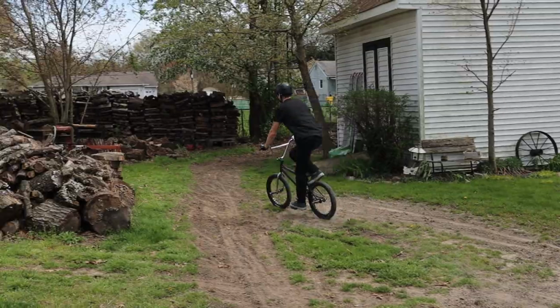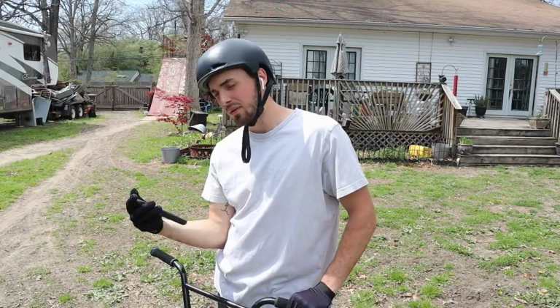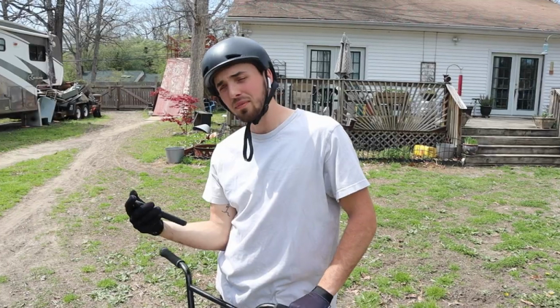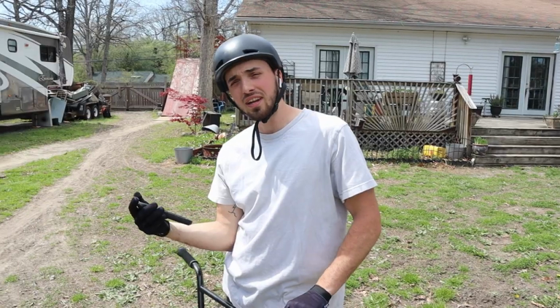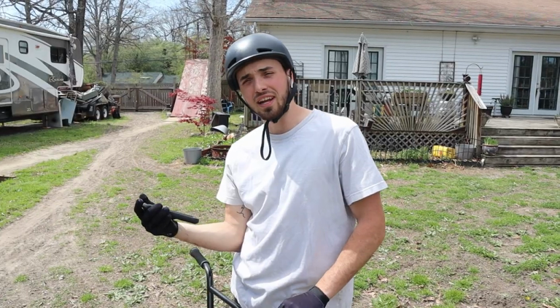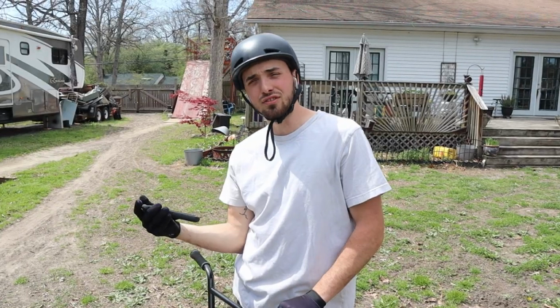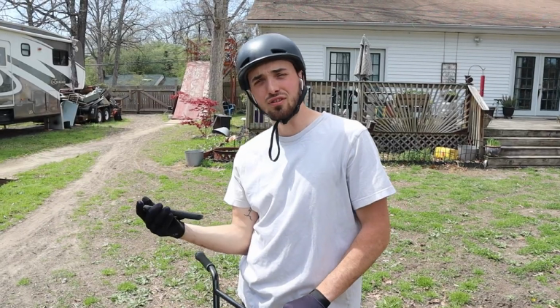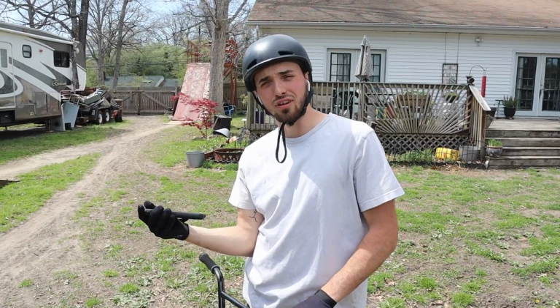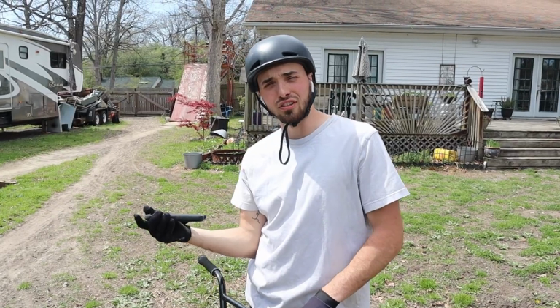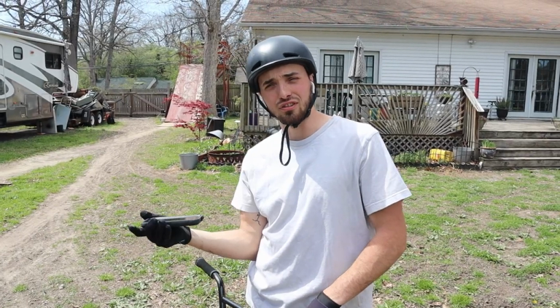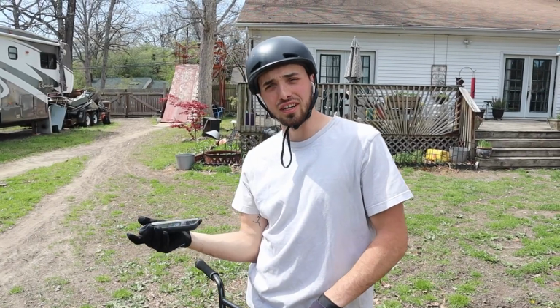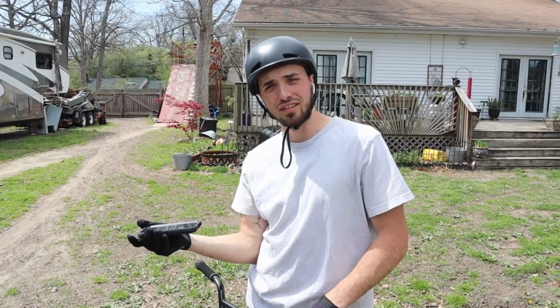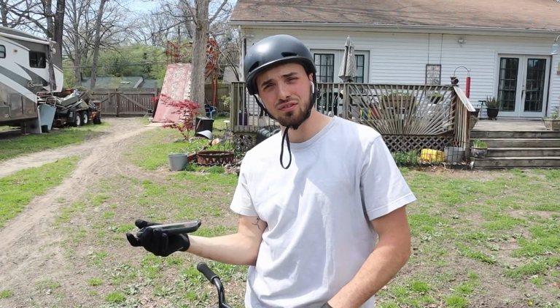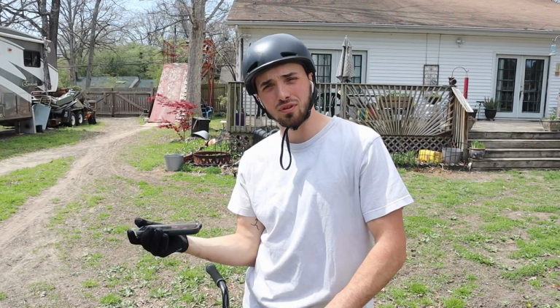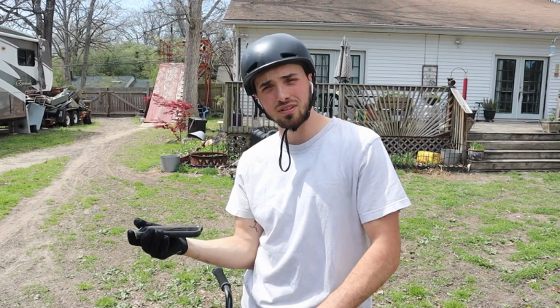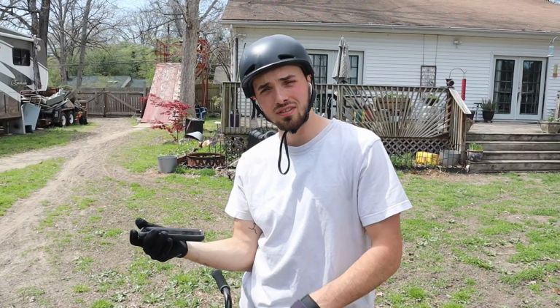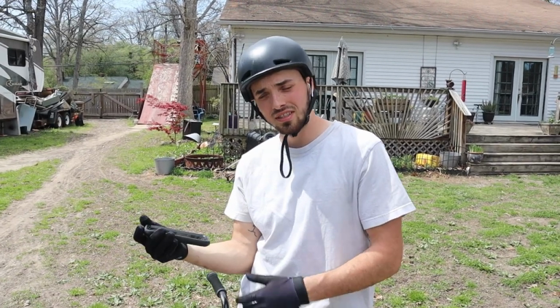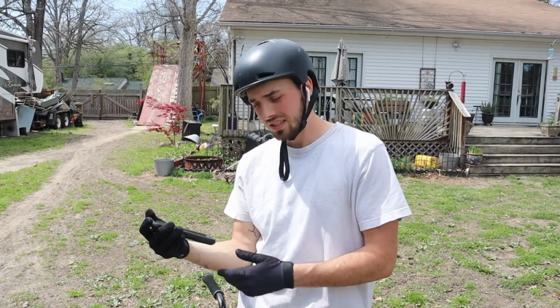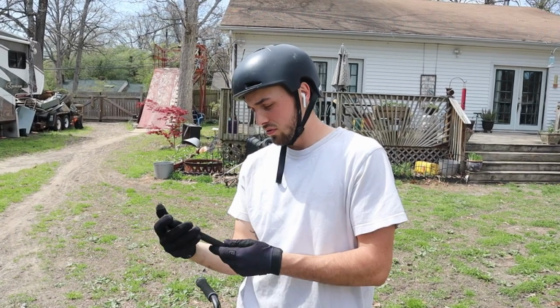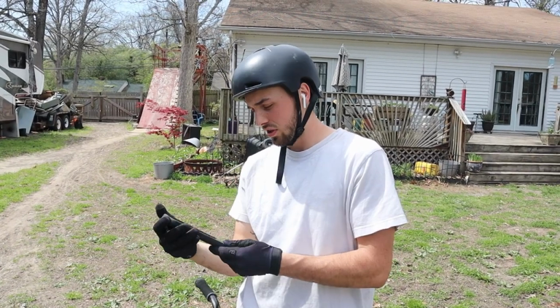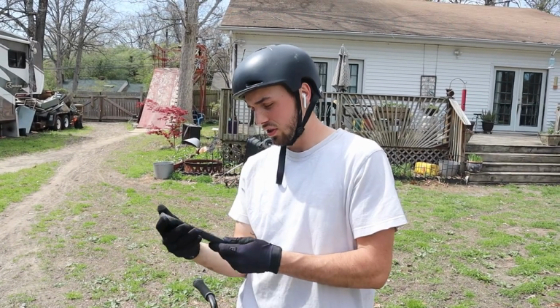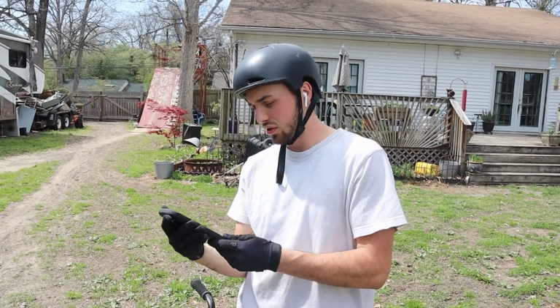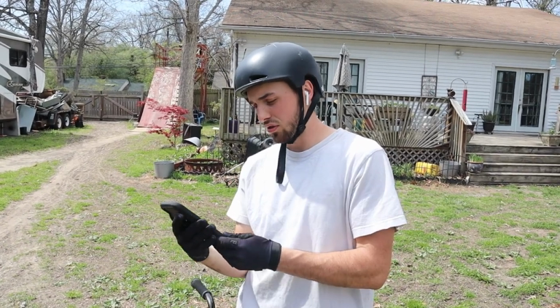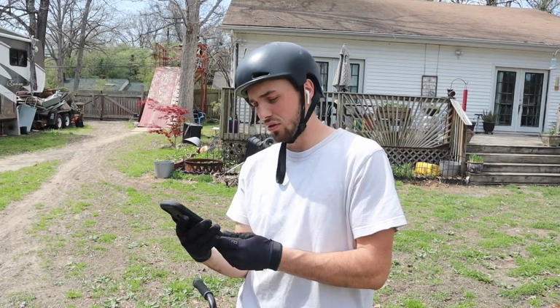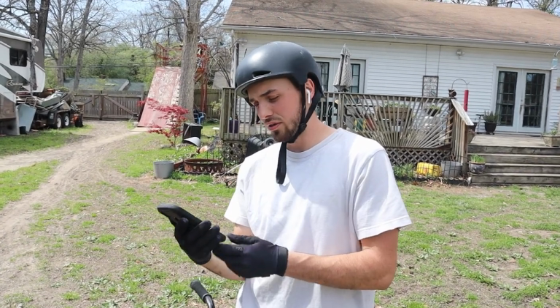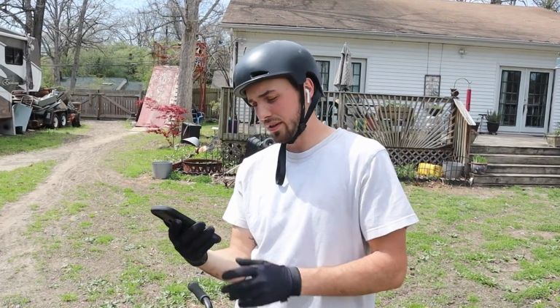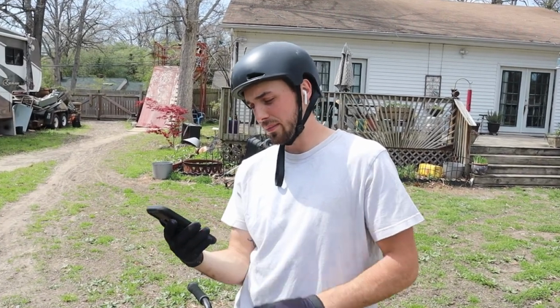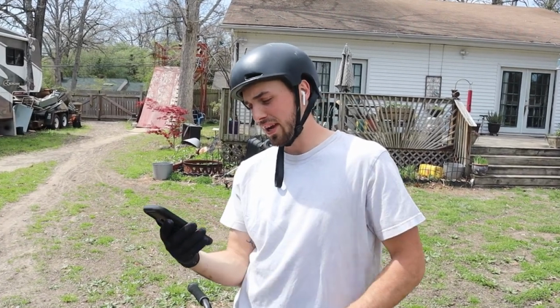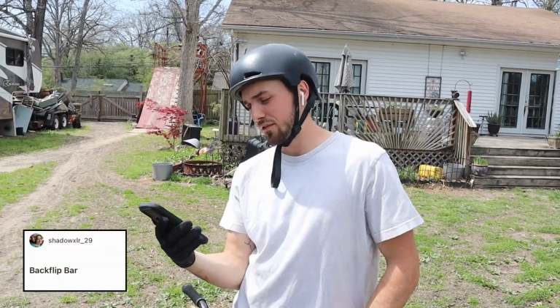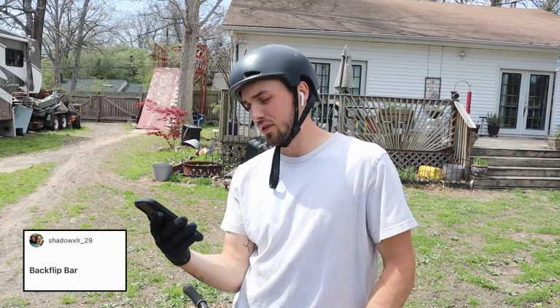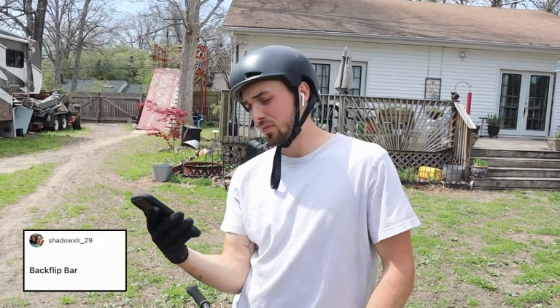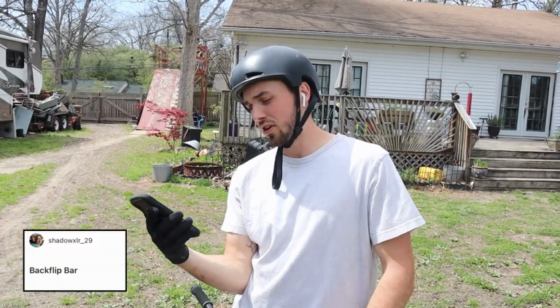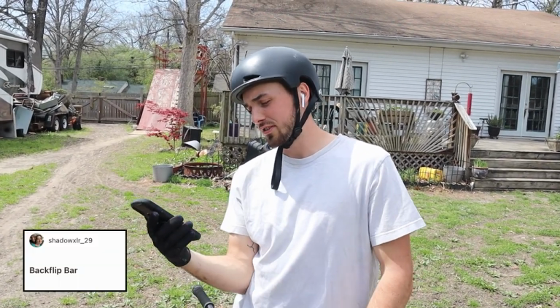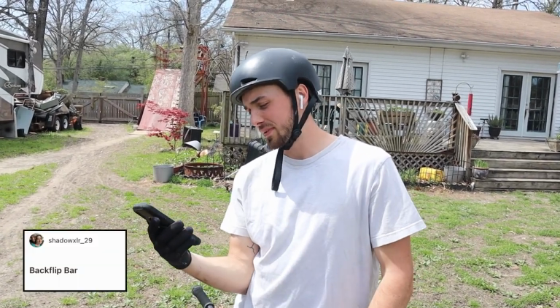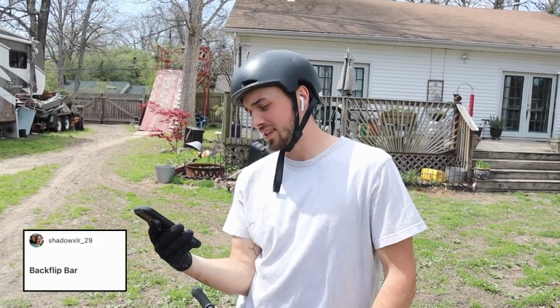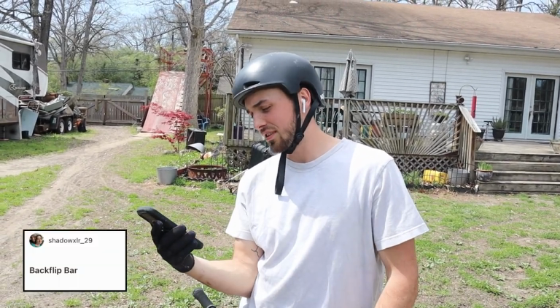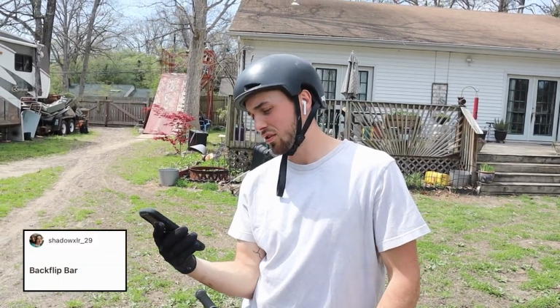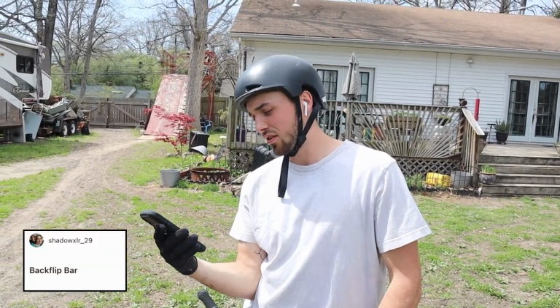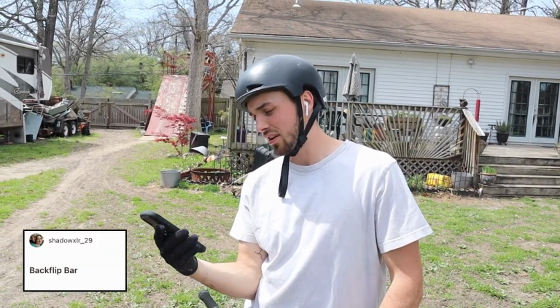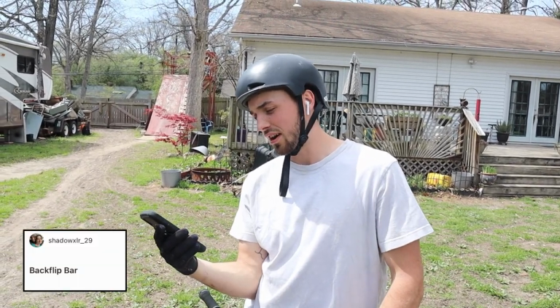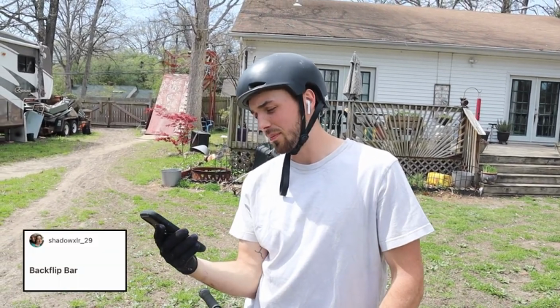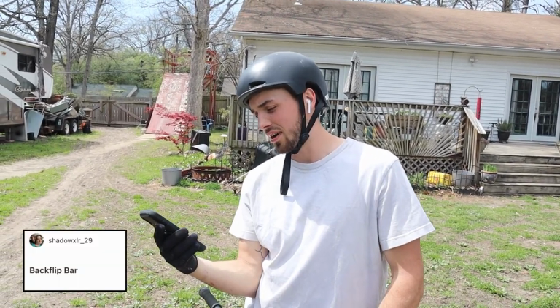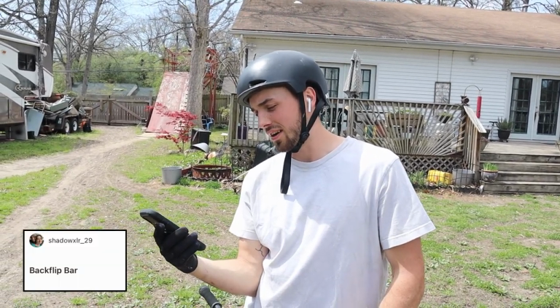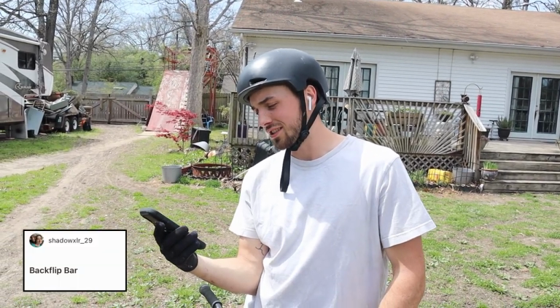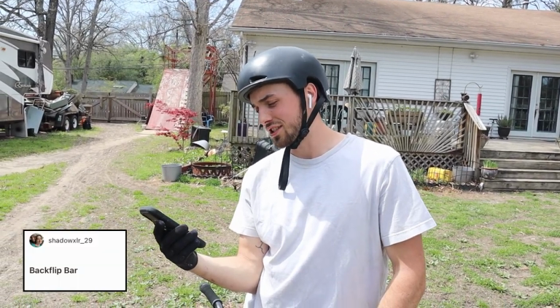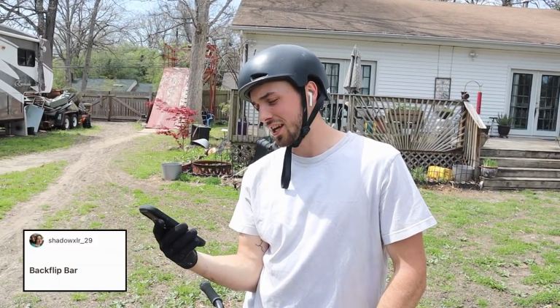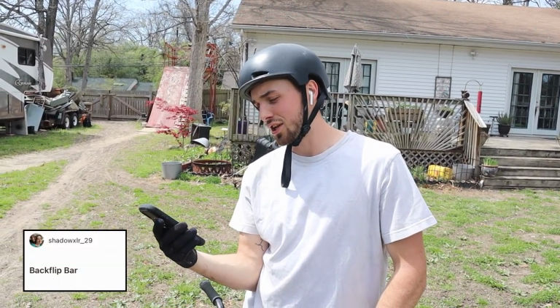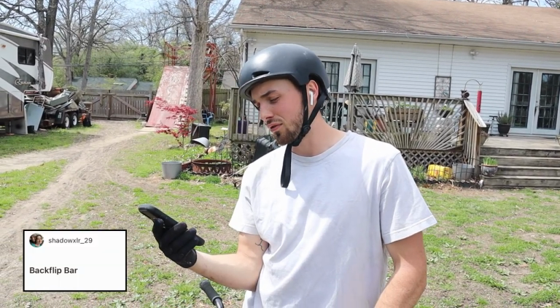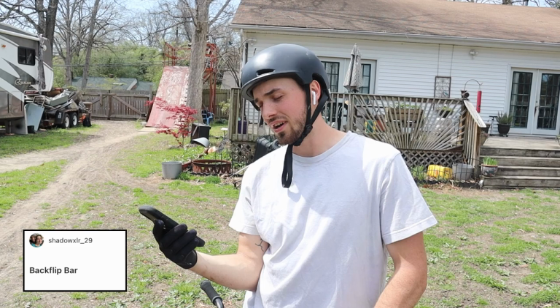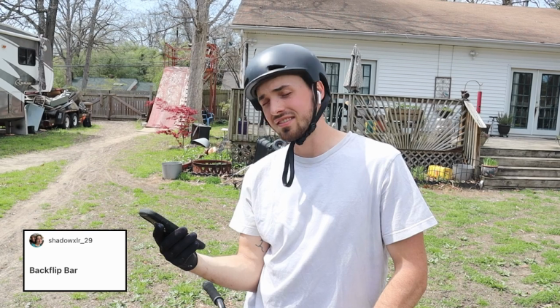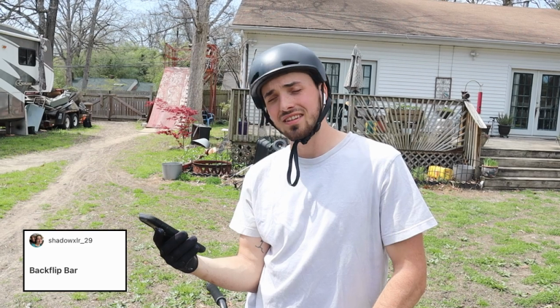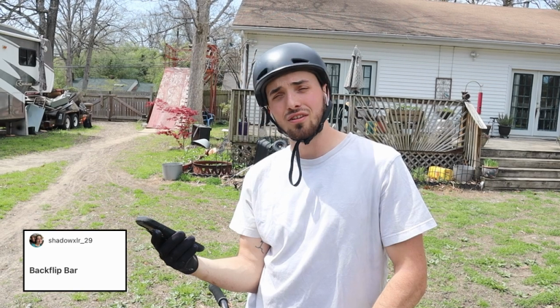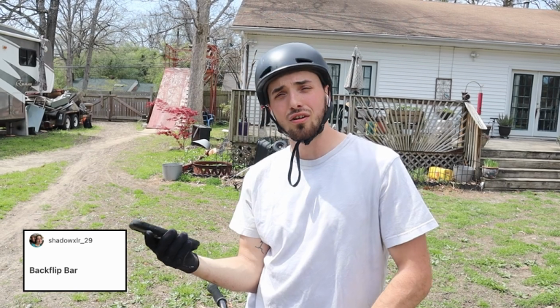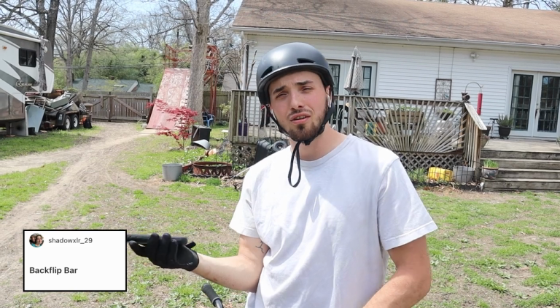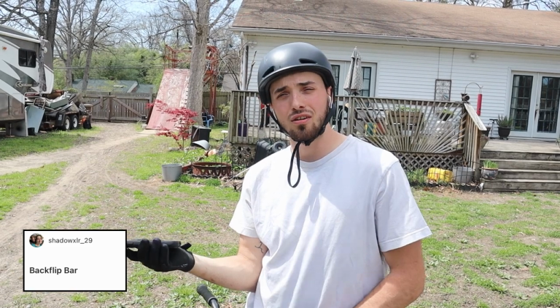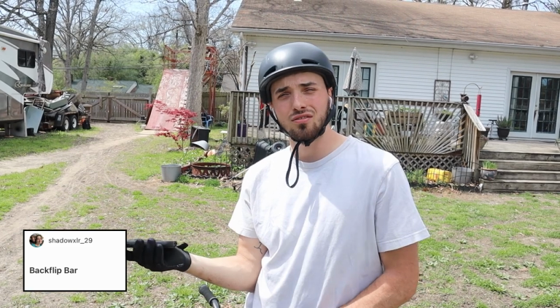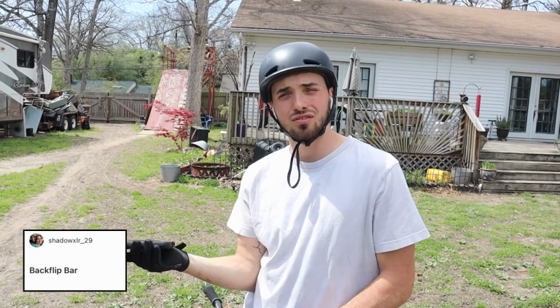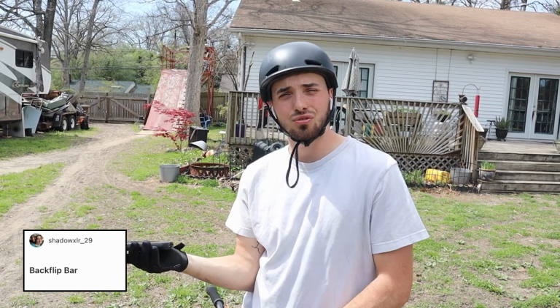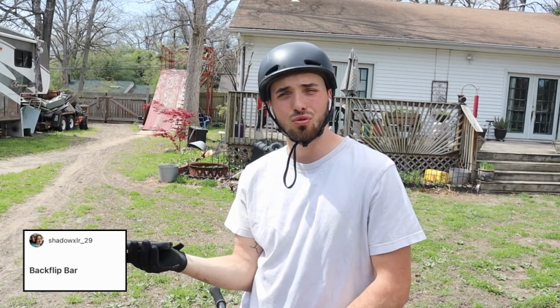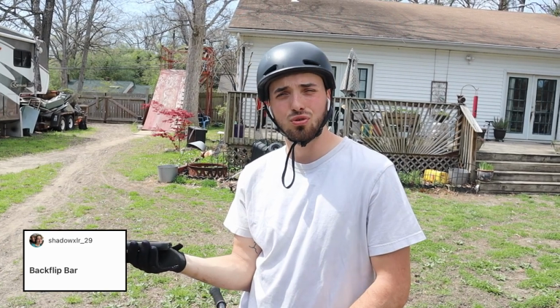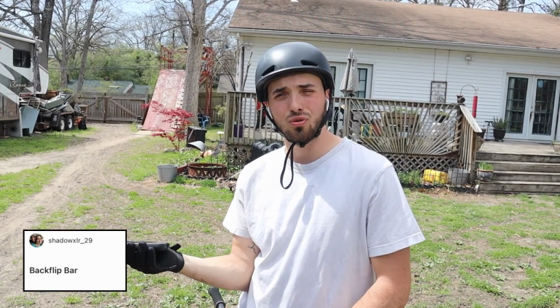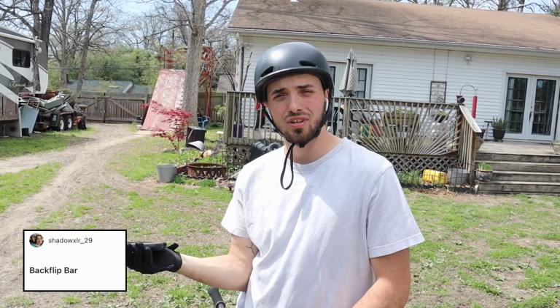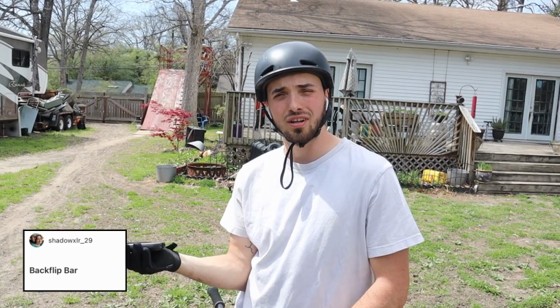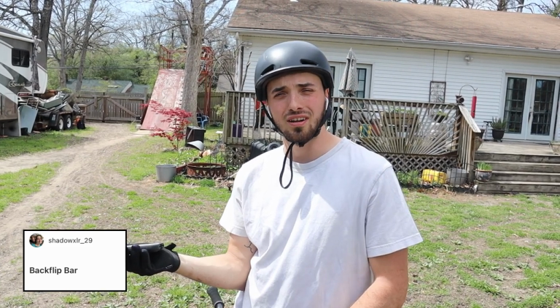Me and Andrew are going to train this one - we're going to do a backflip bar spin, called out by Shadow XLR underscore 29.